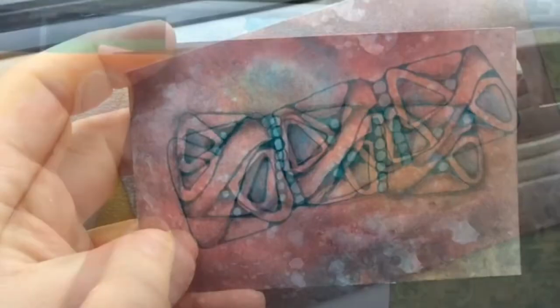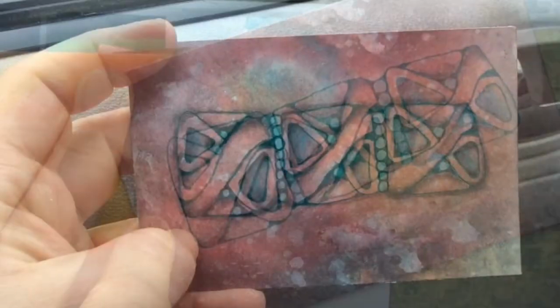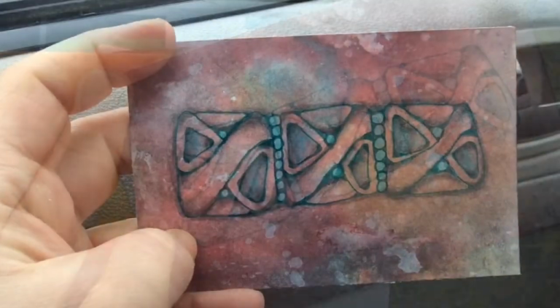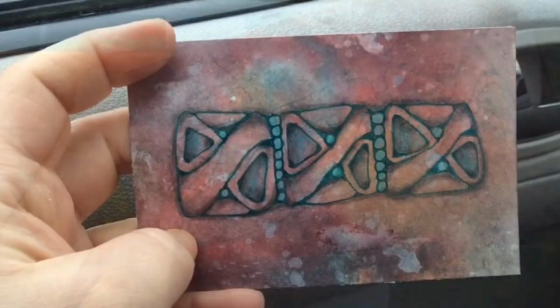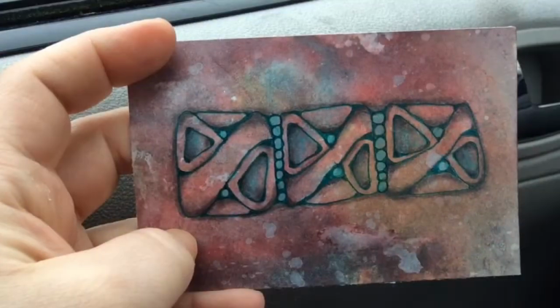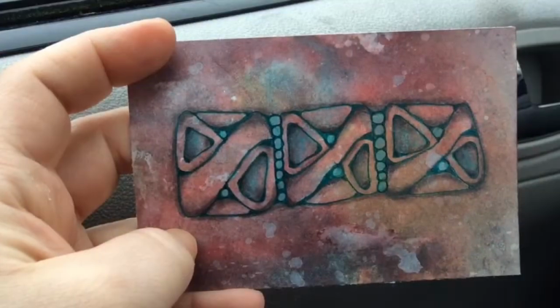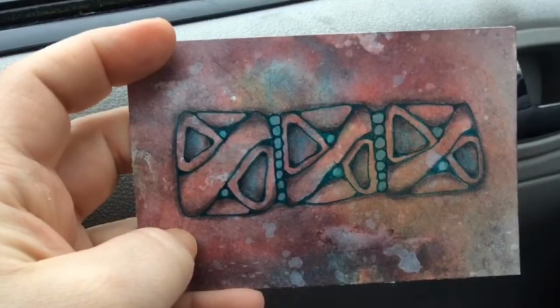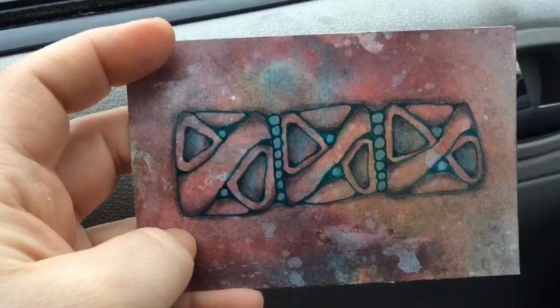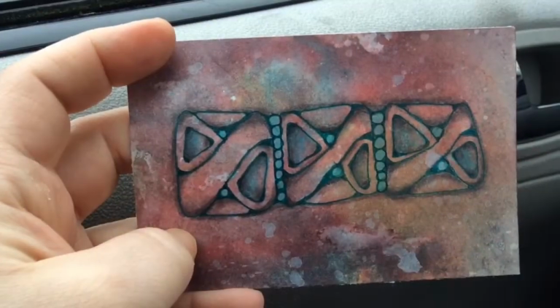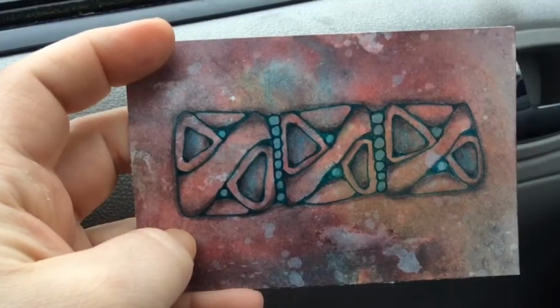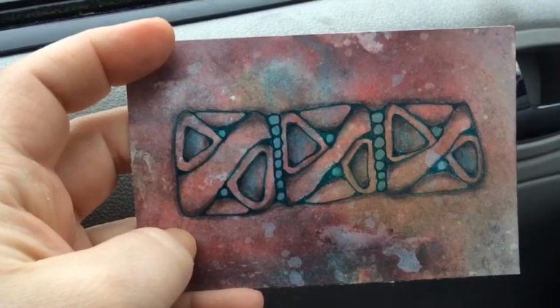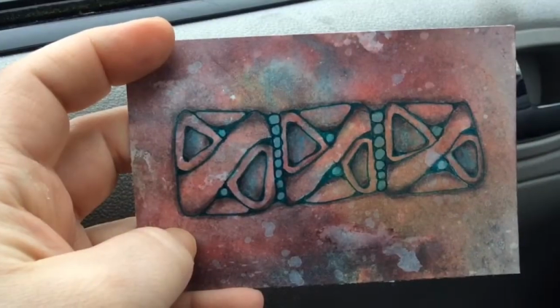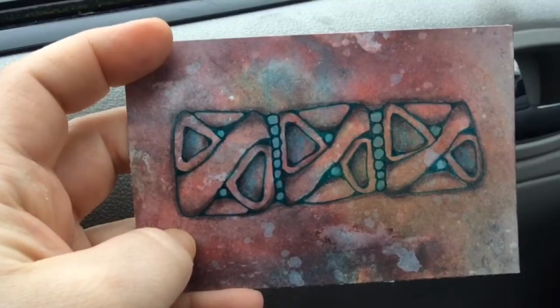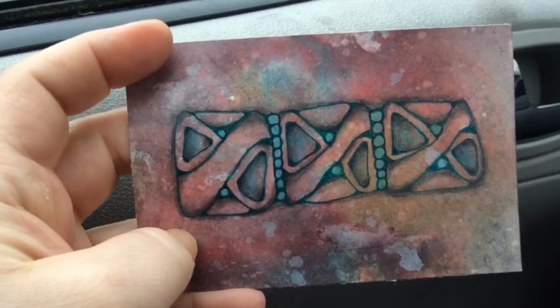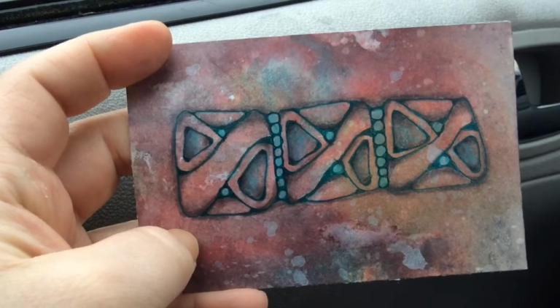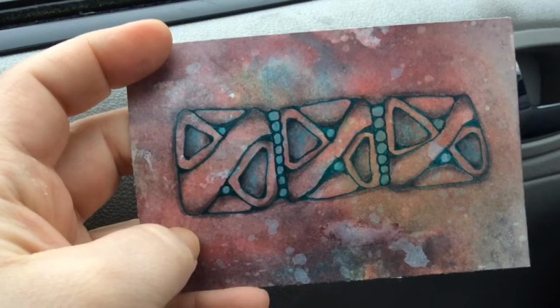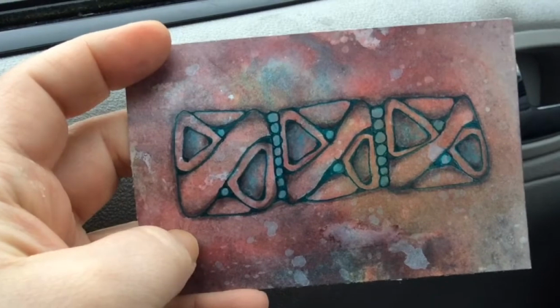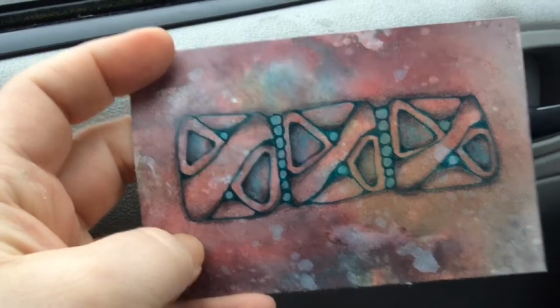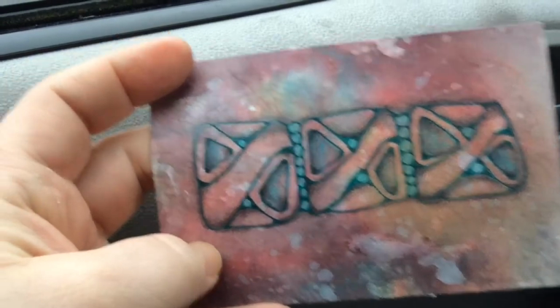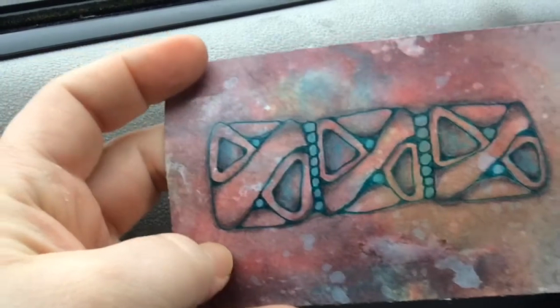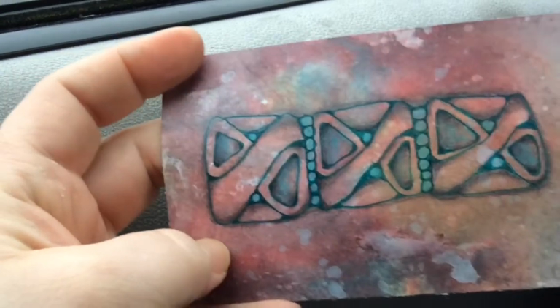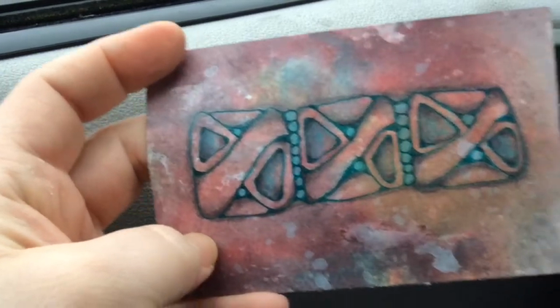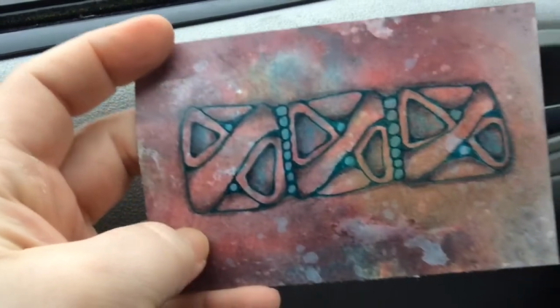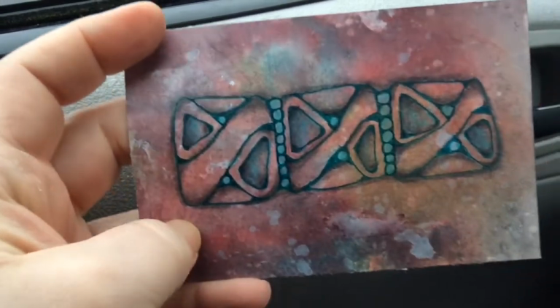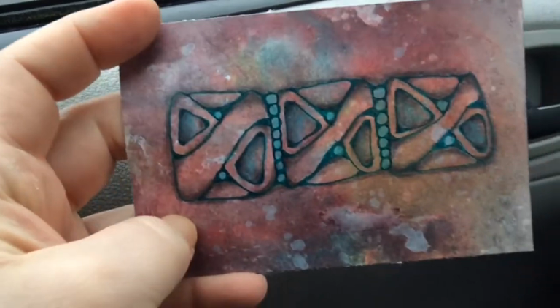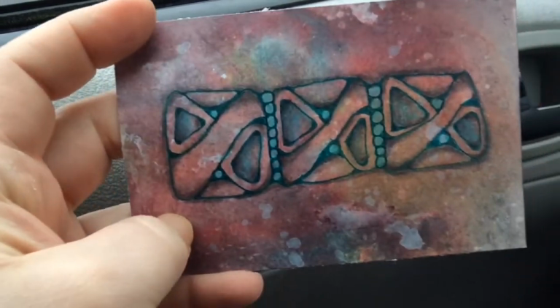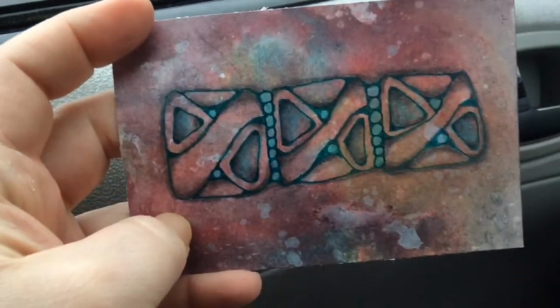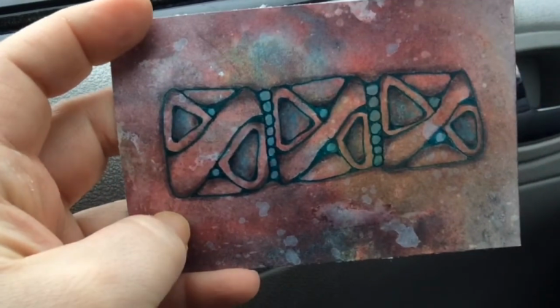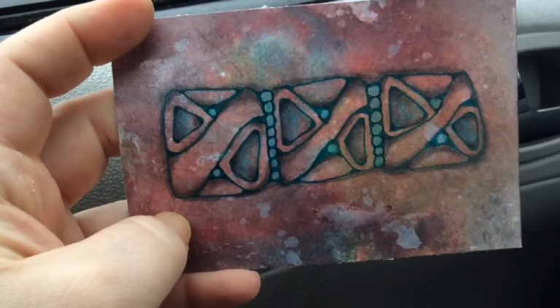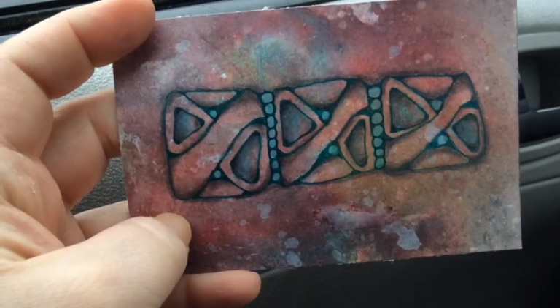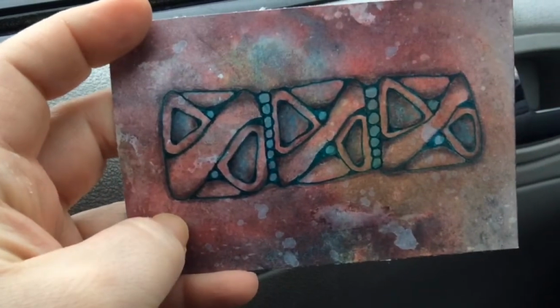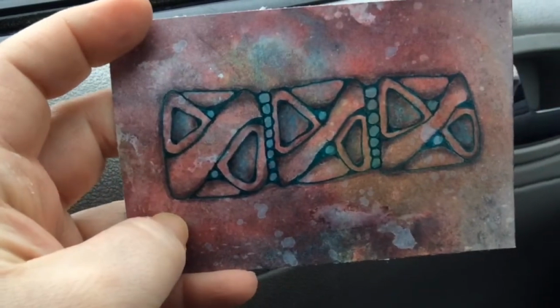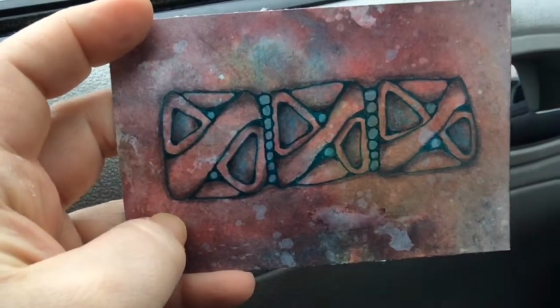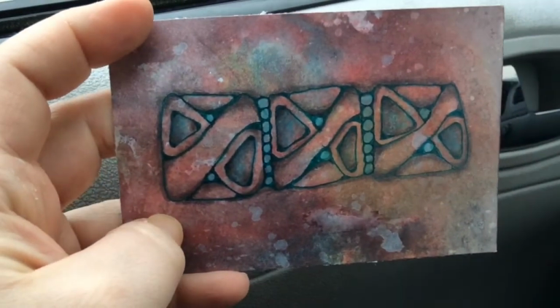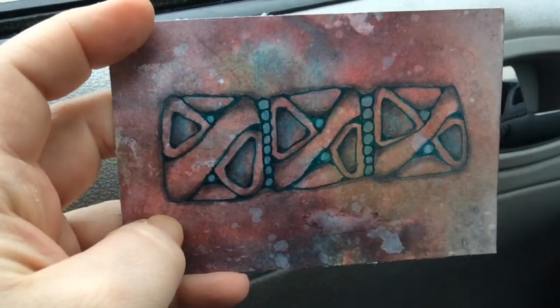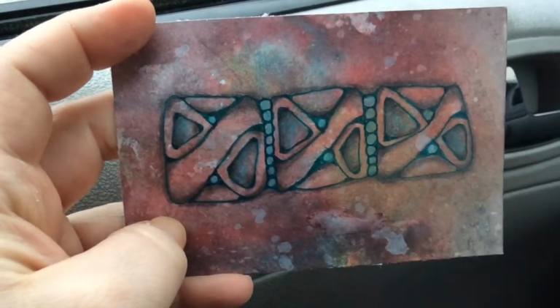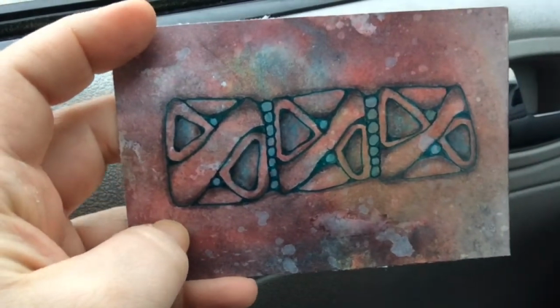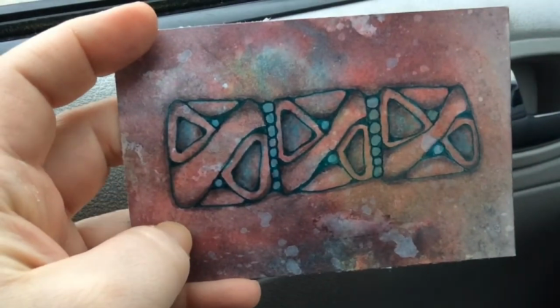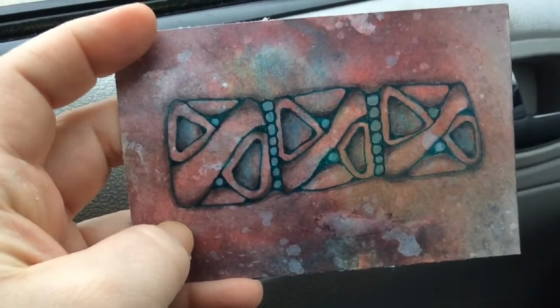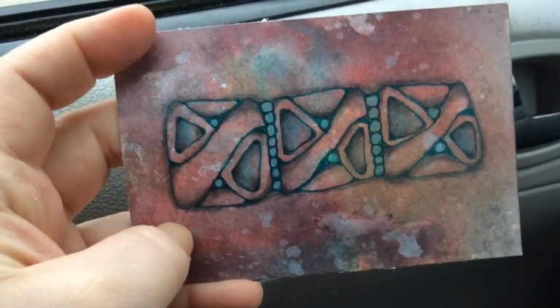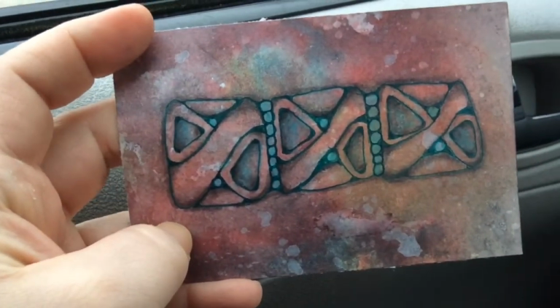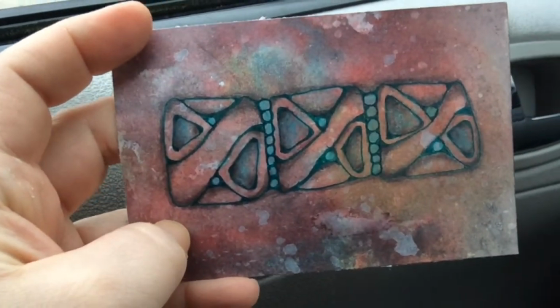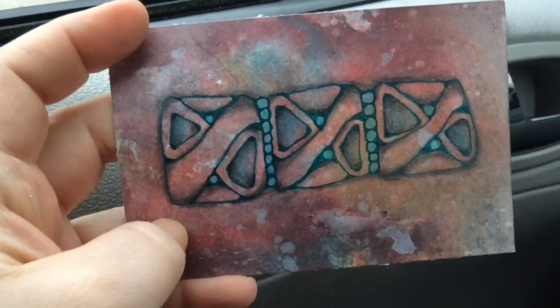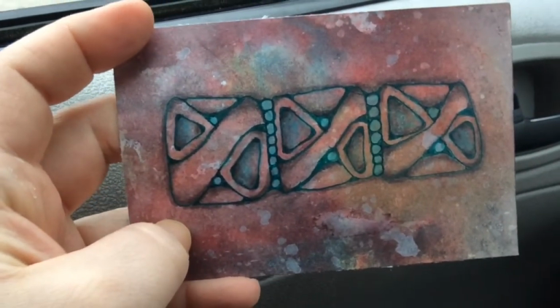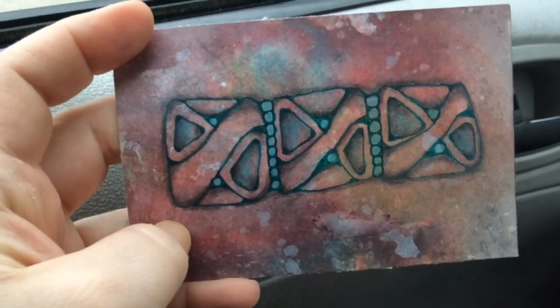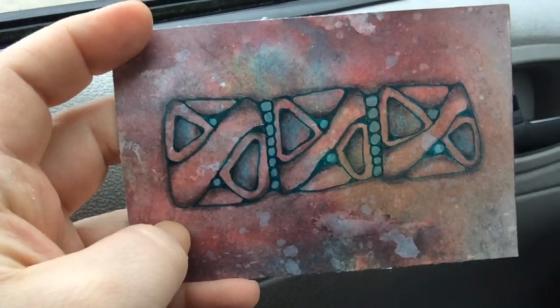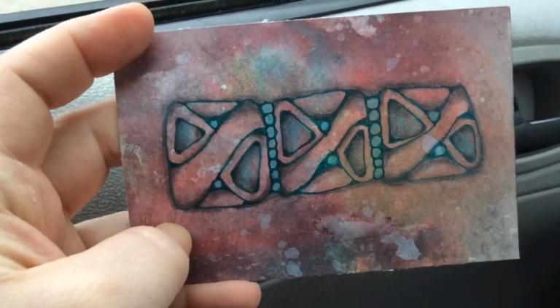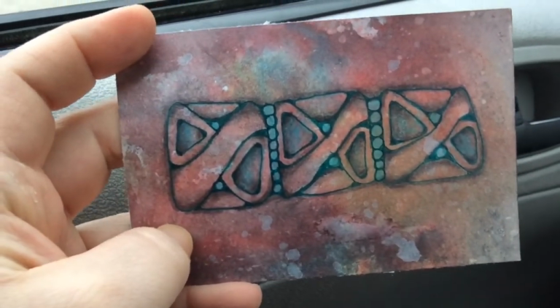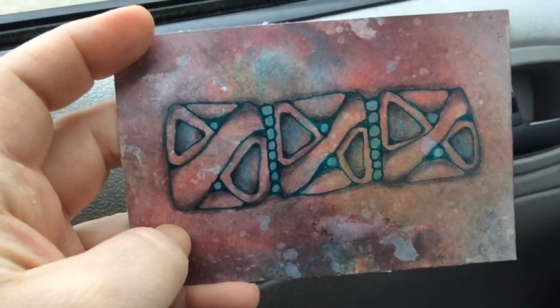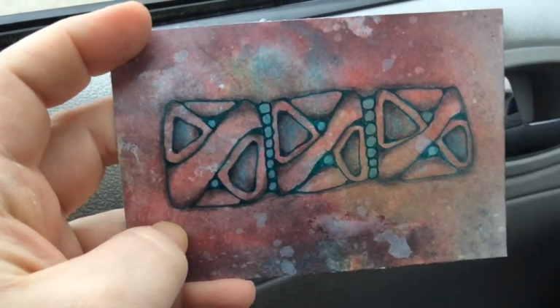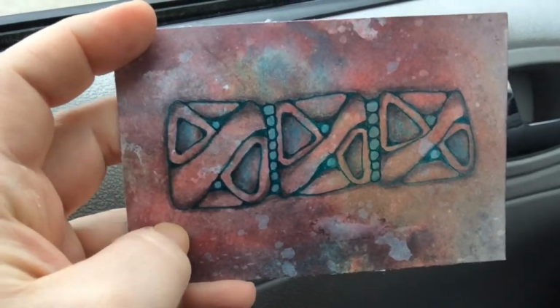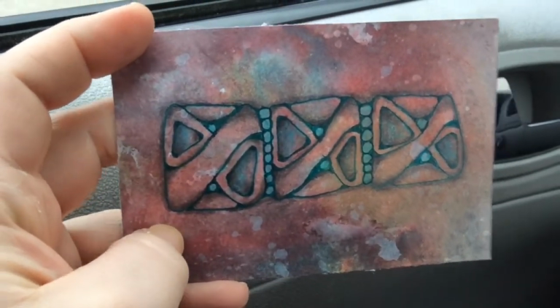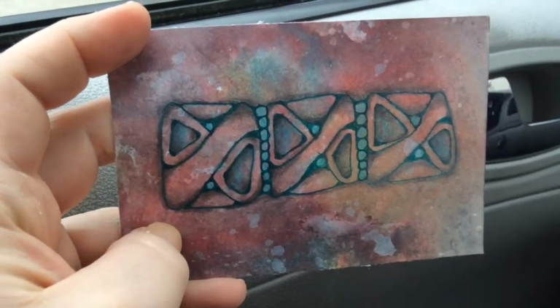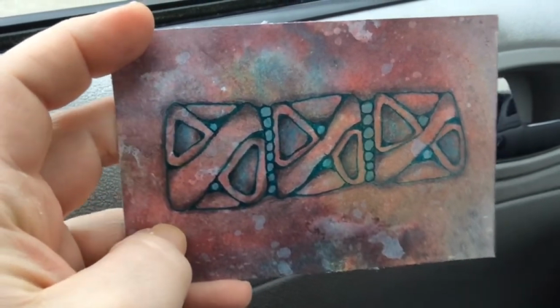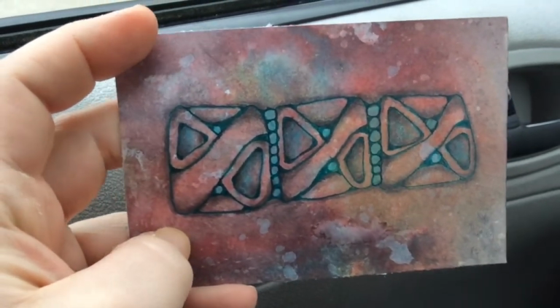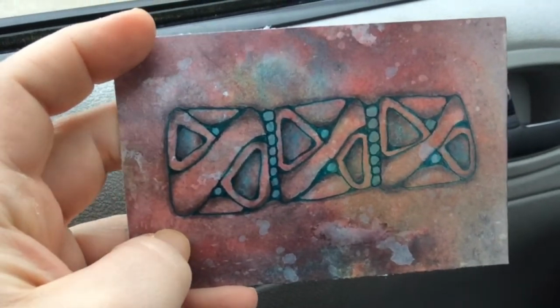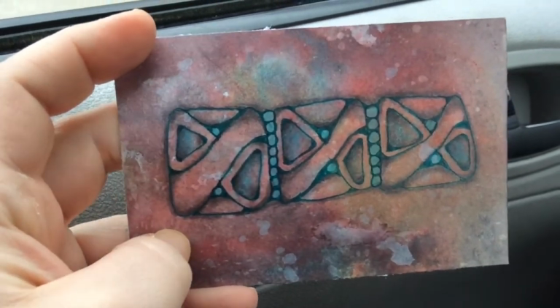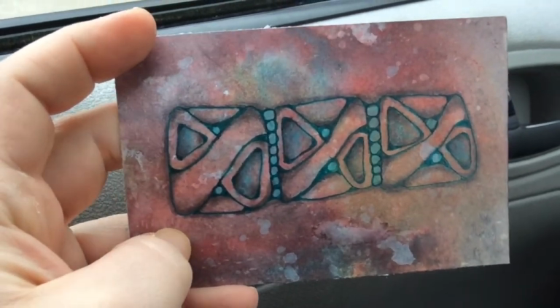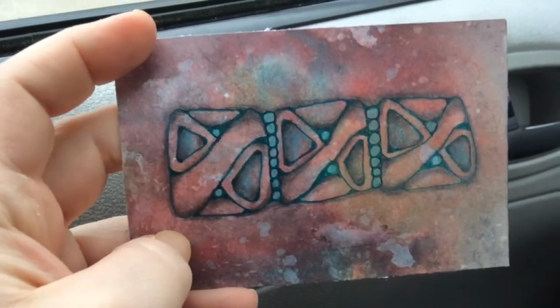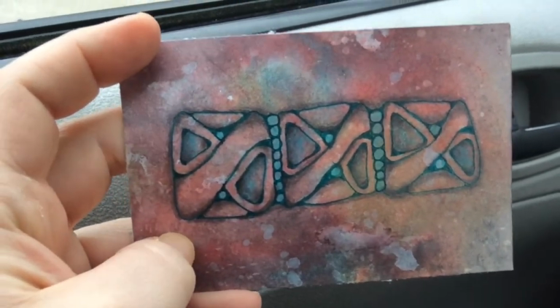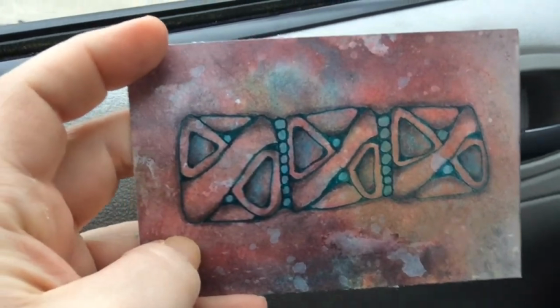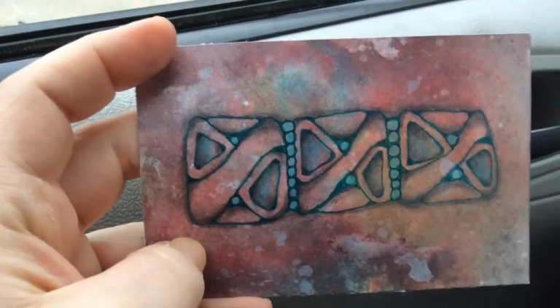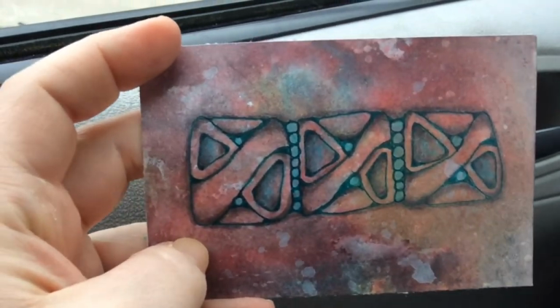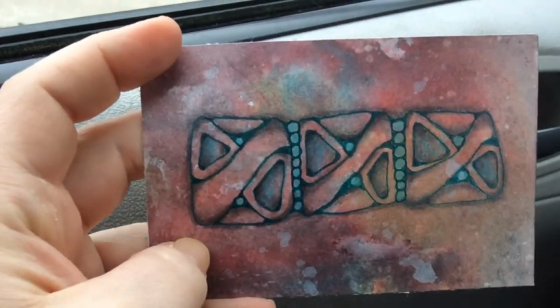Okay, here it is all done! Let me know what you guys think — please leave a comment and thanks so much for watching. Bye!